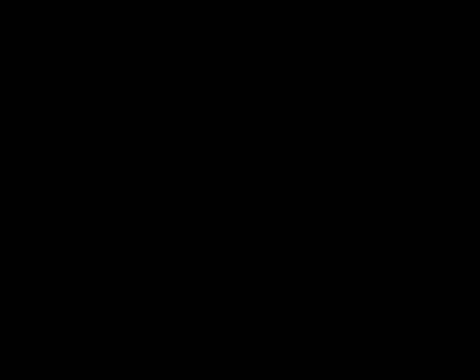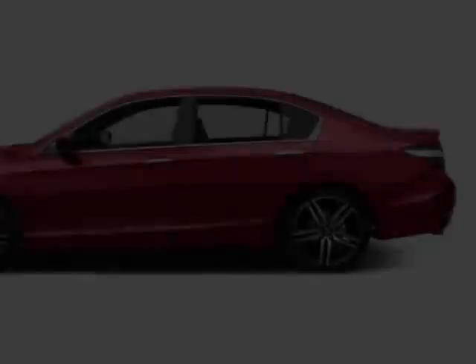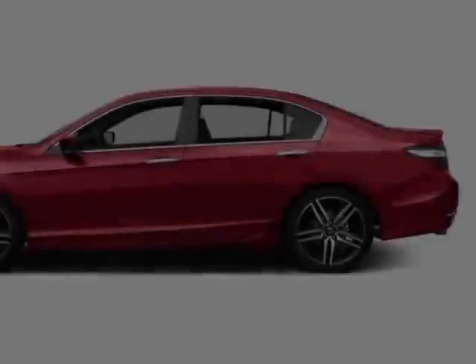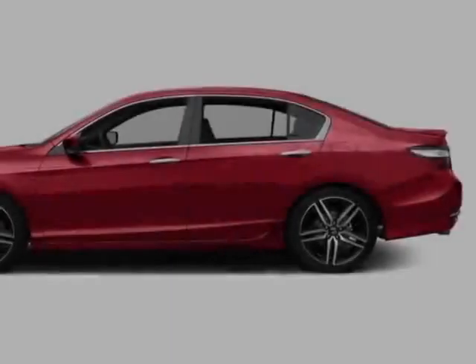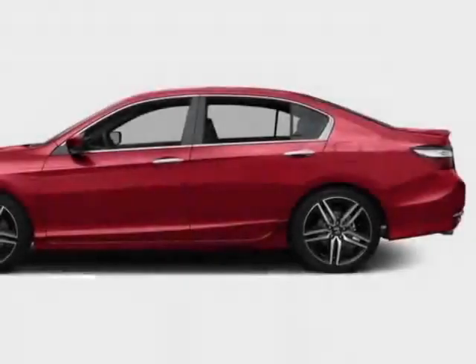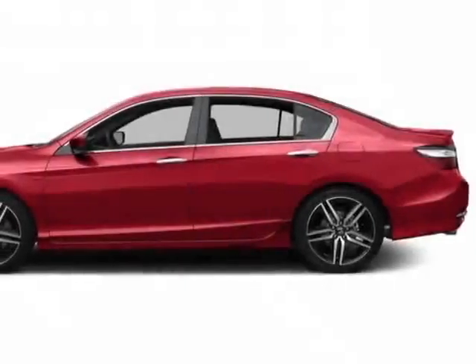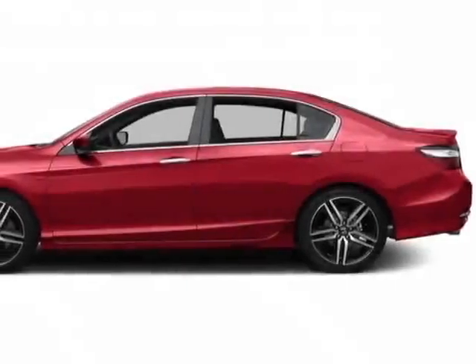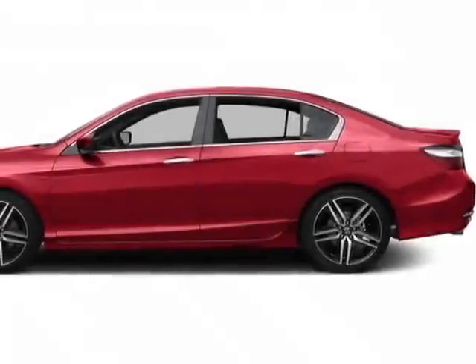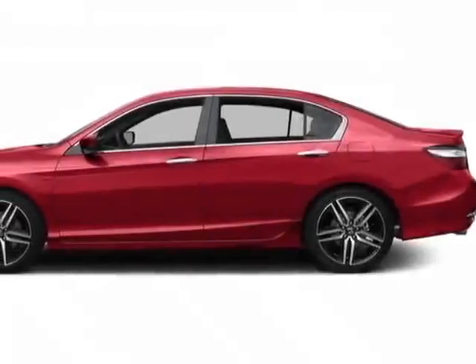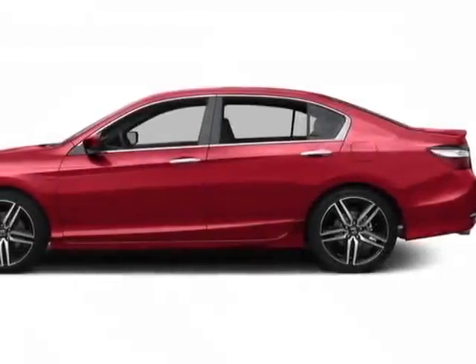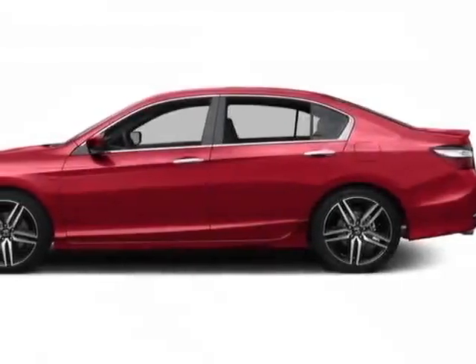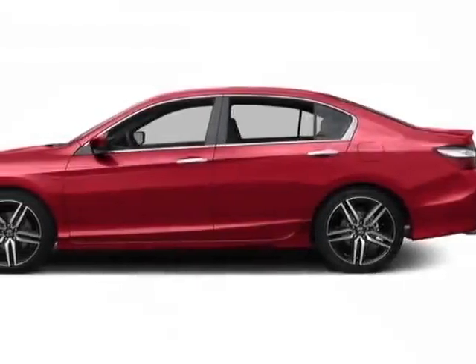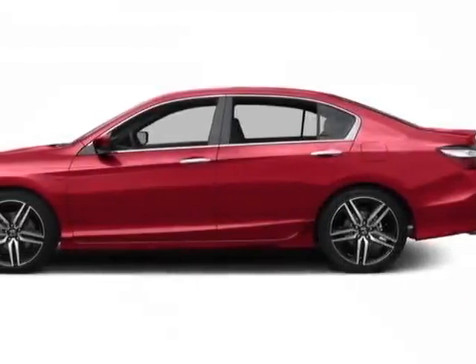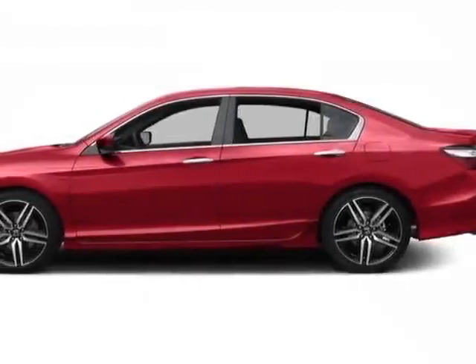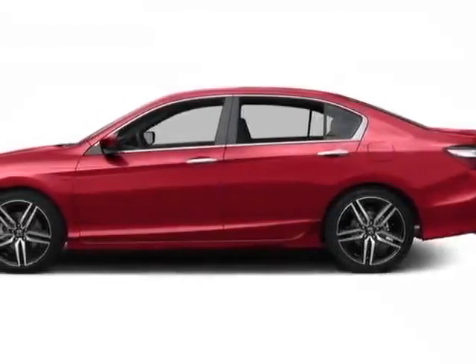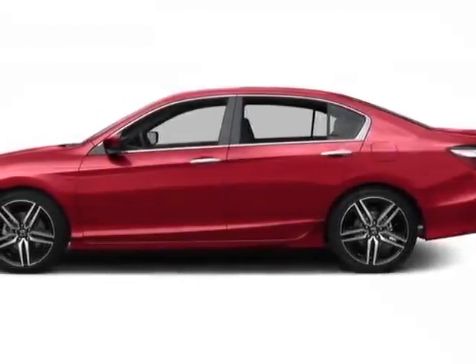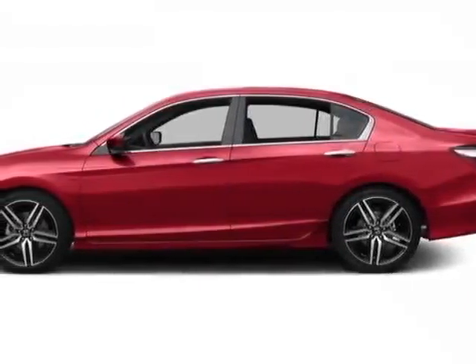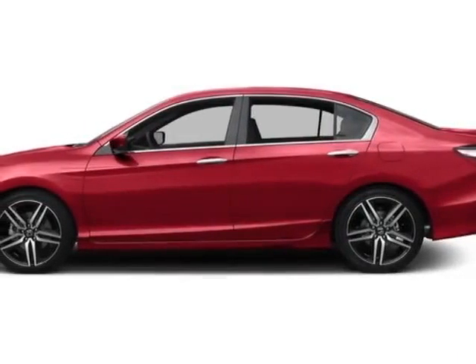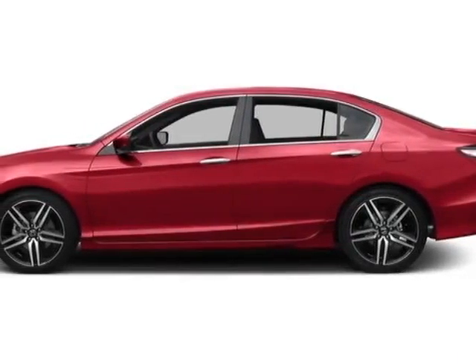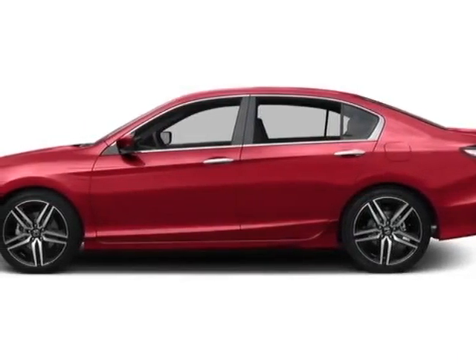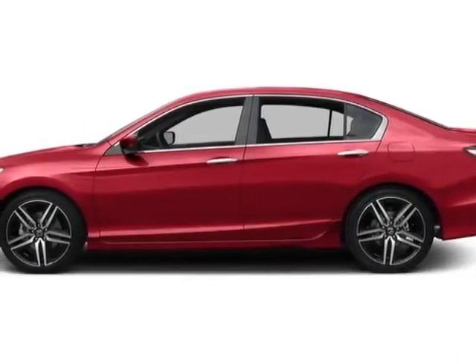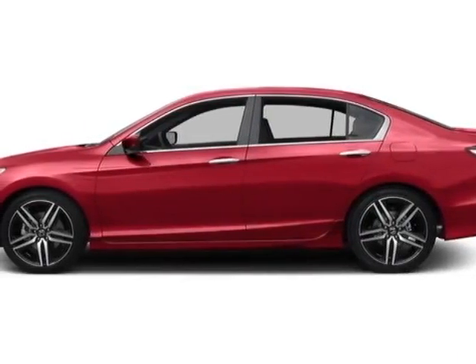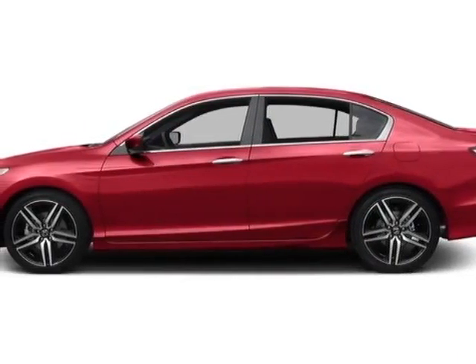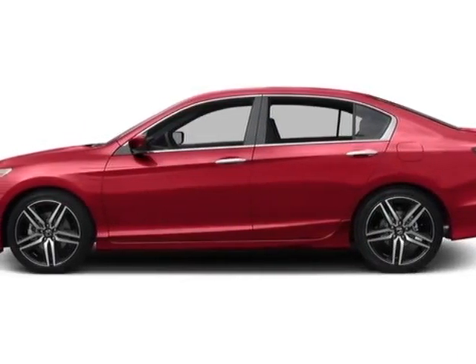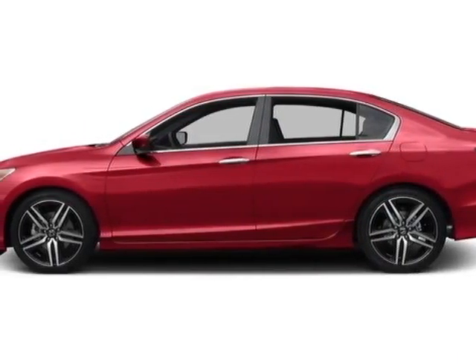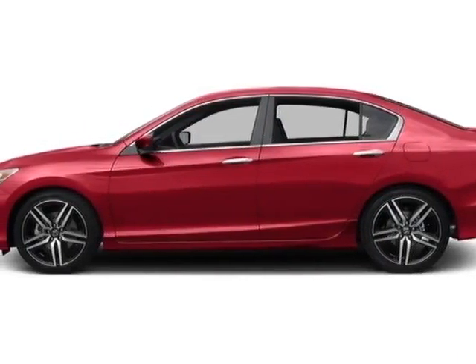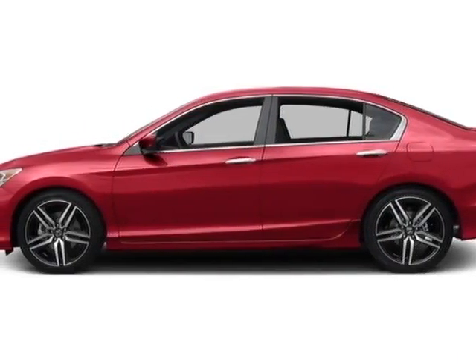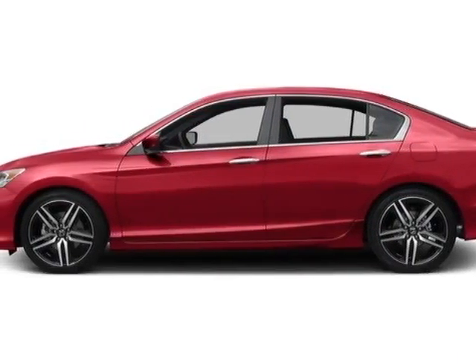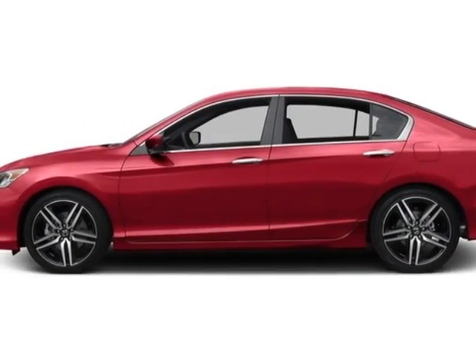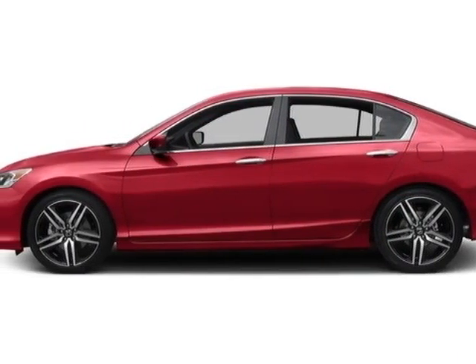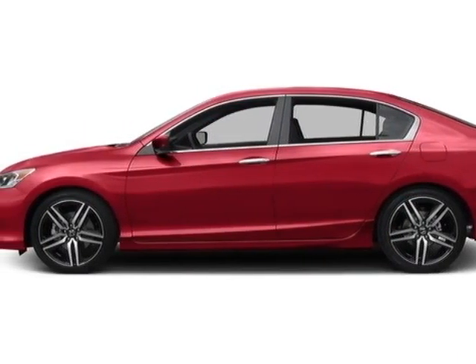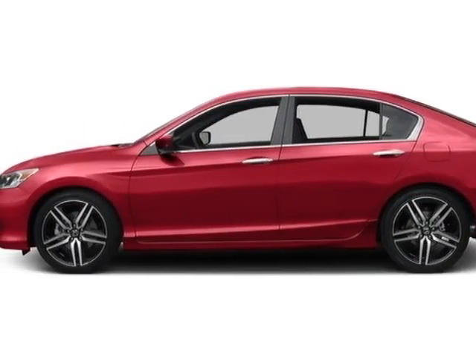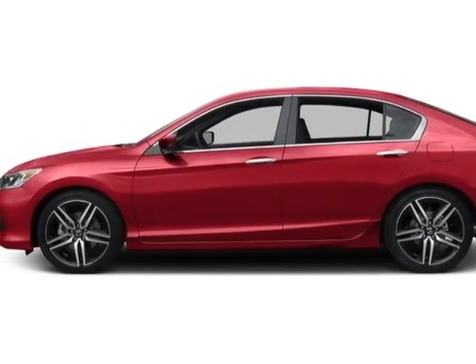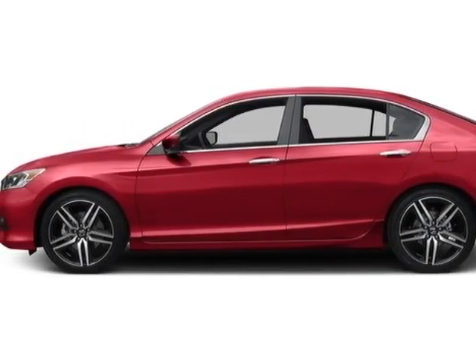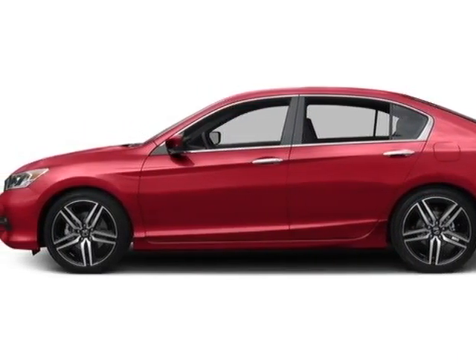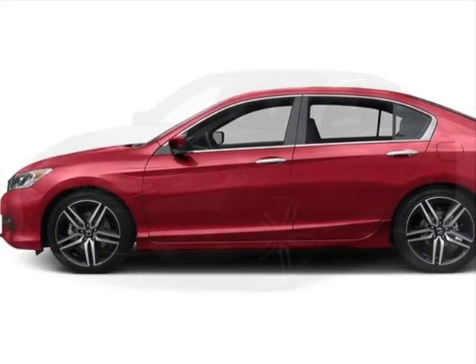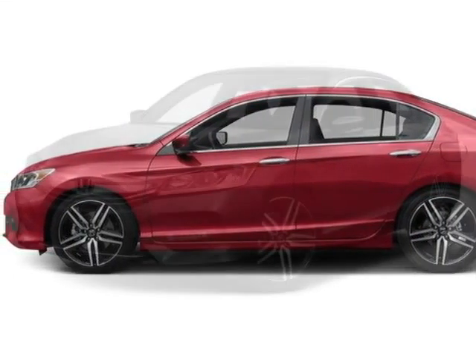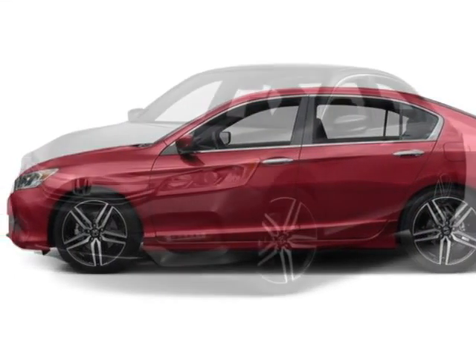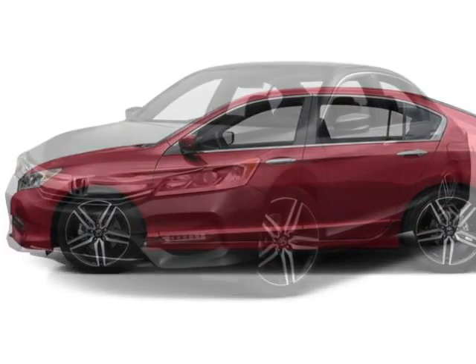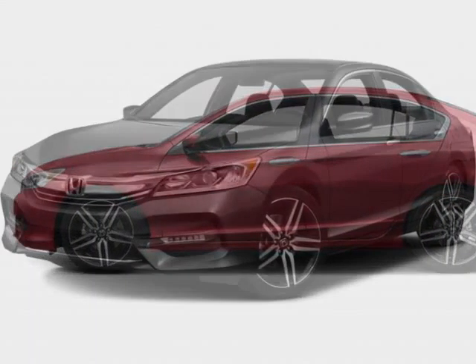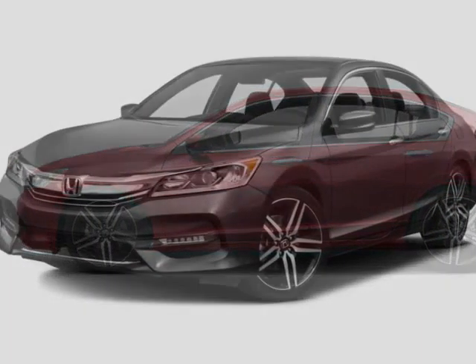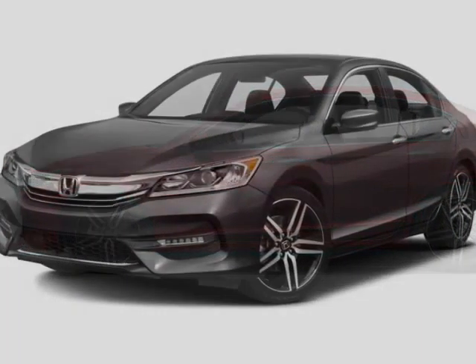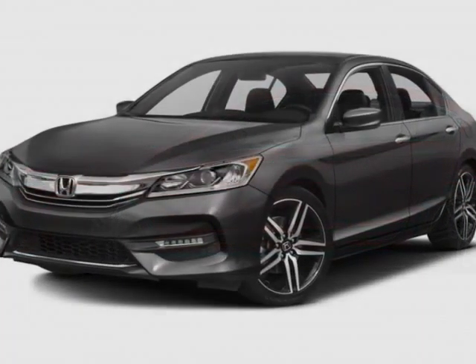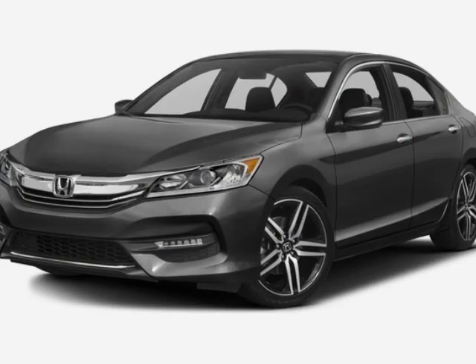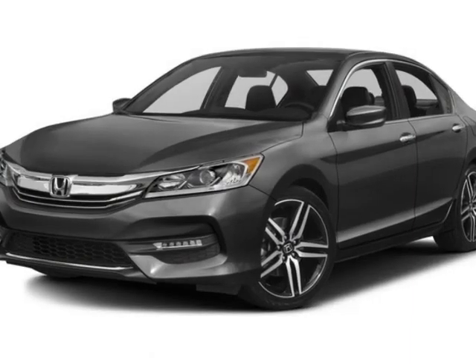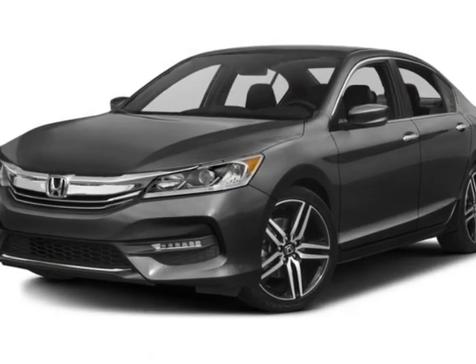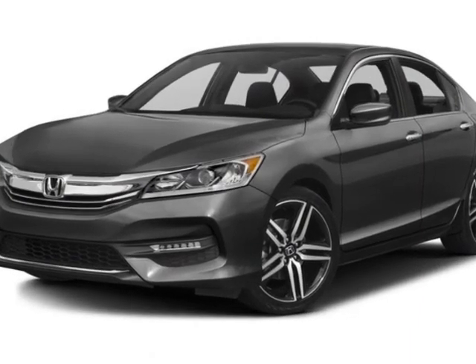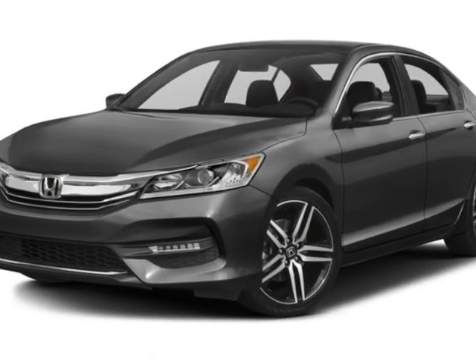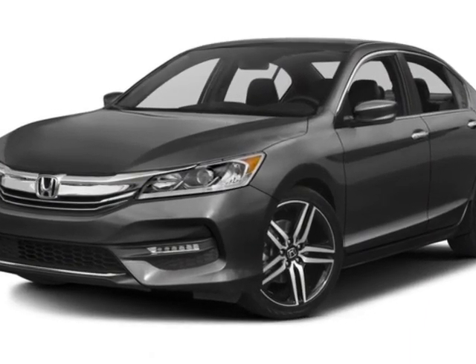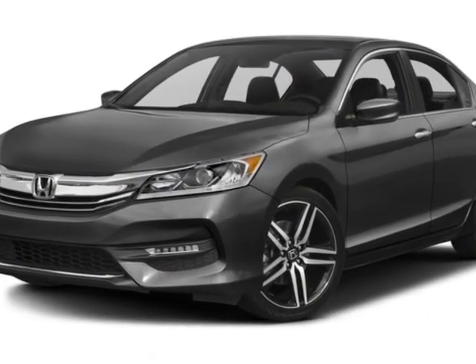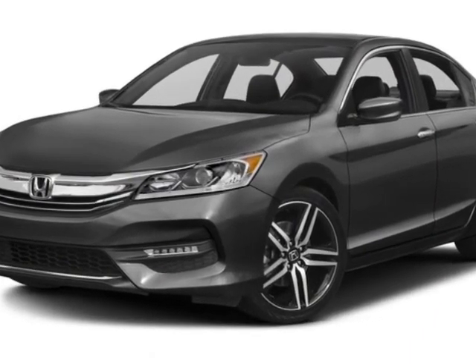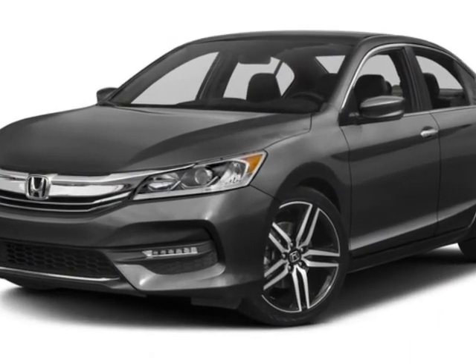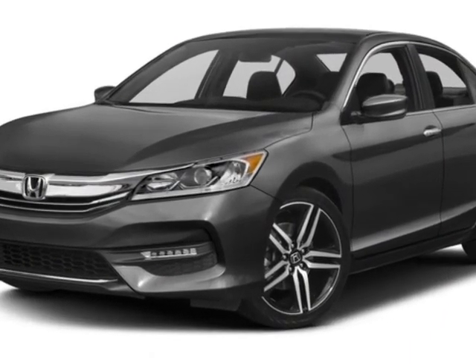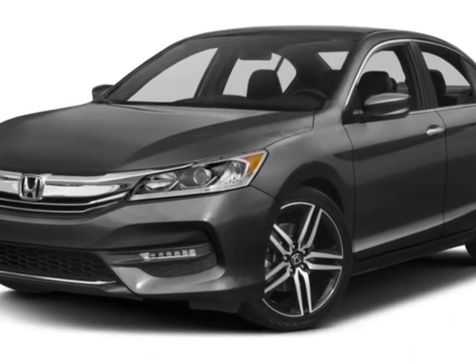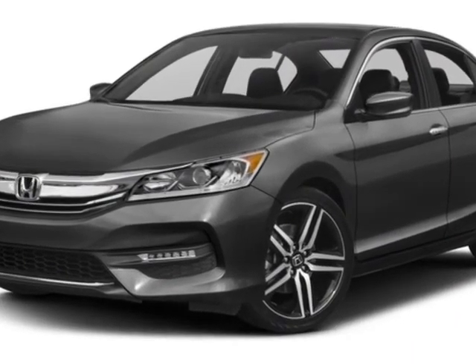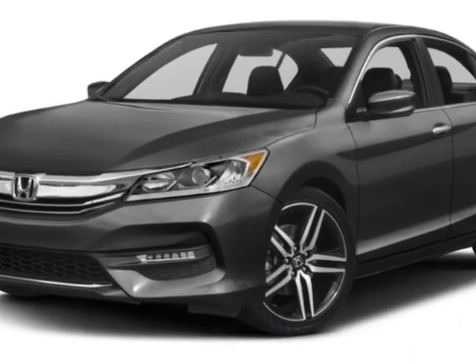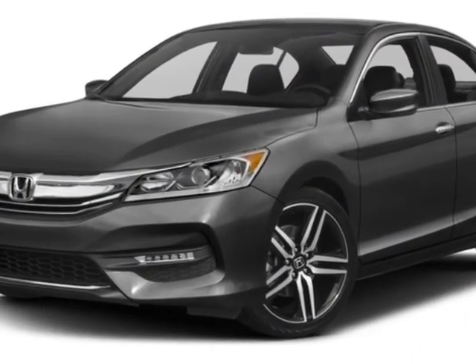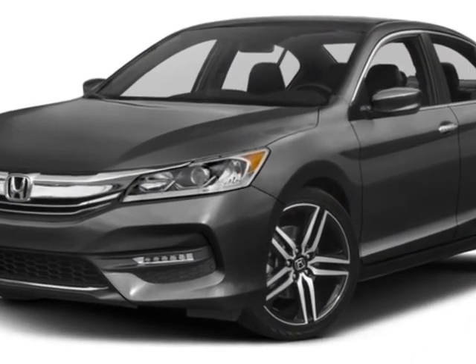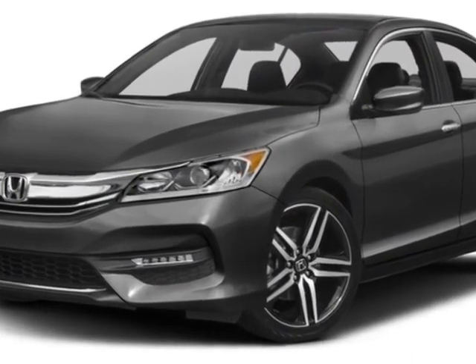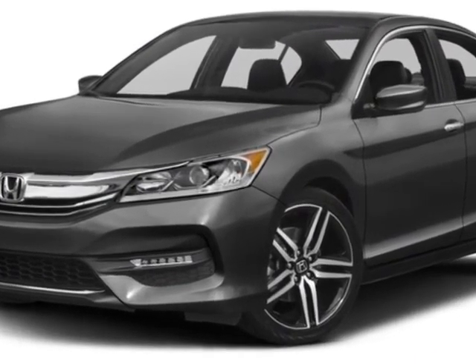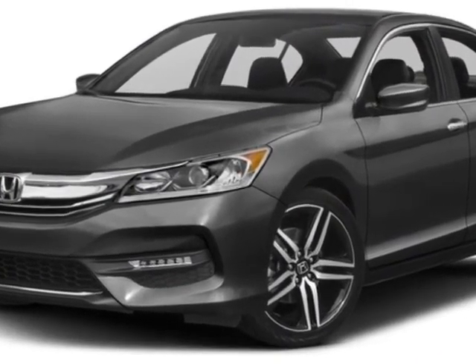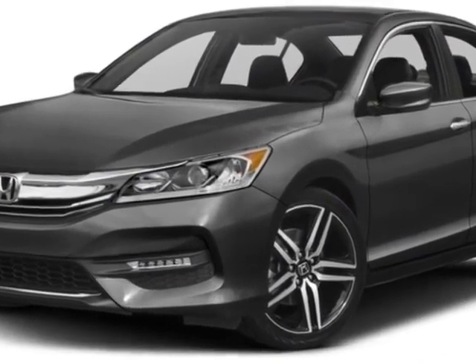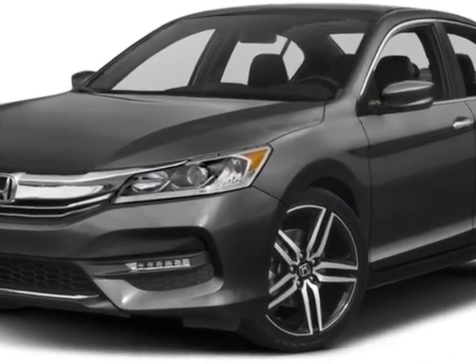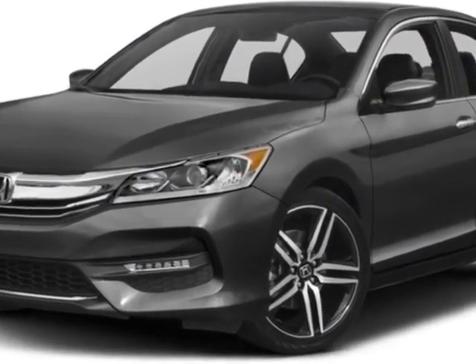Come take a look at this new 2016 Honda Accord Sedan. For your protection, this vehicle has a full factory warranty.